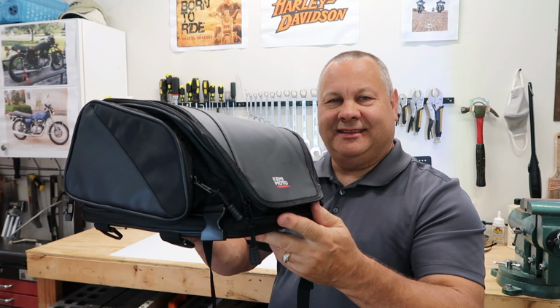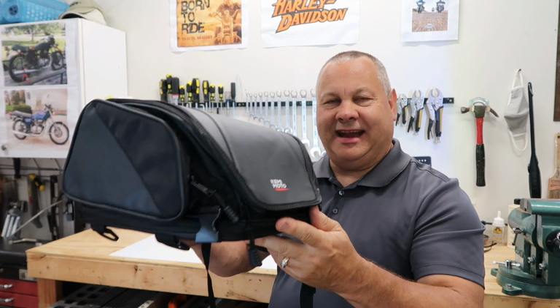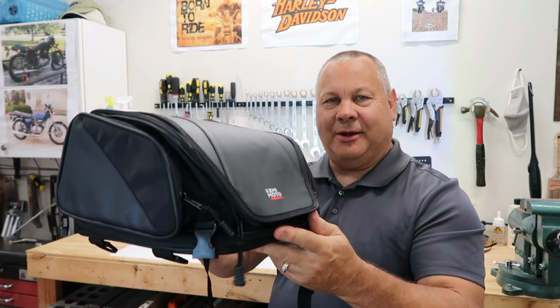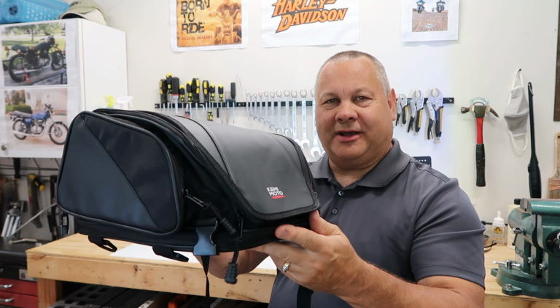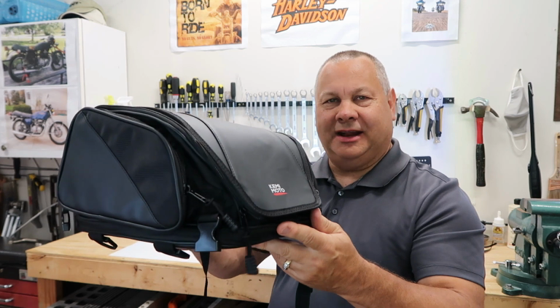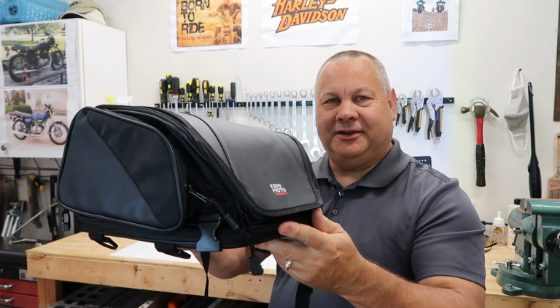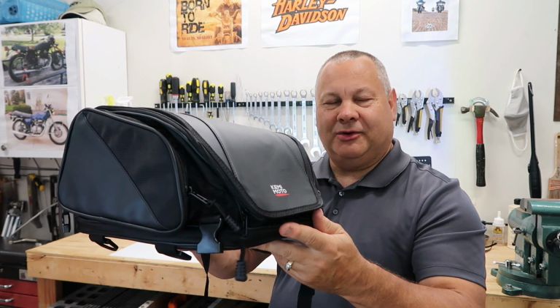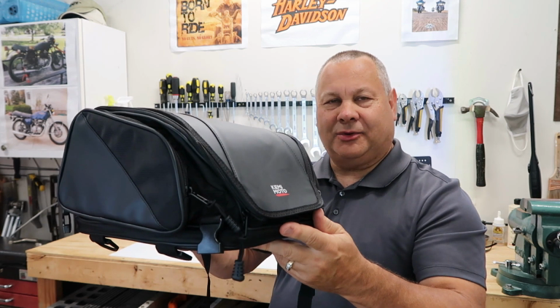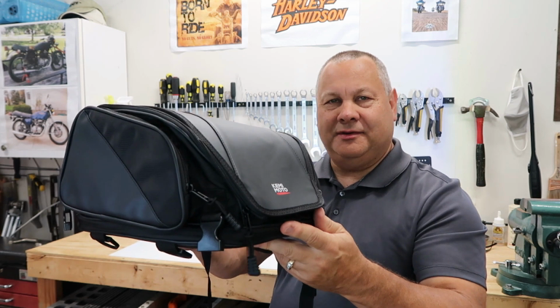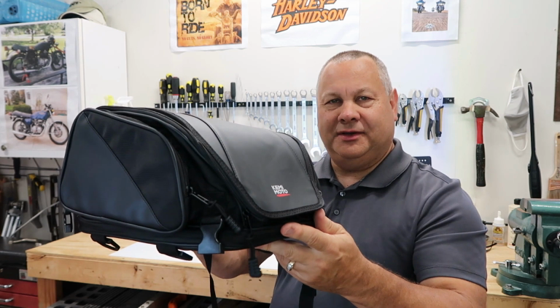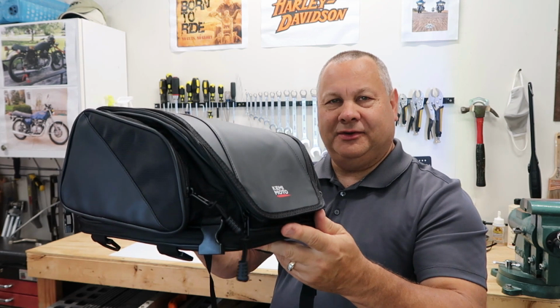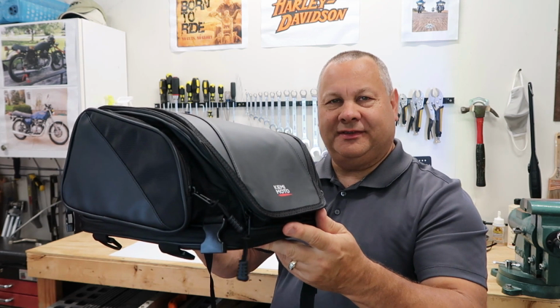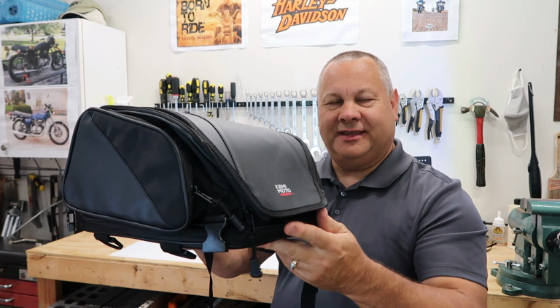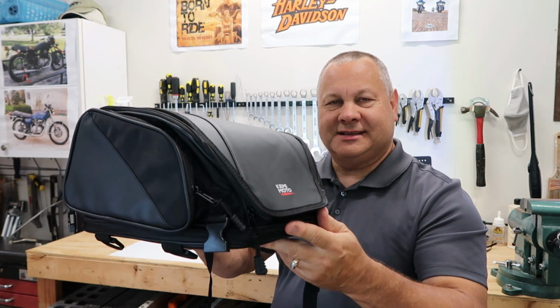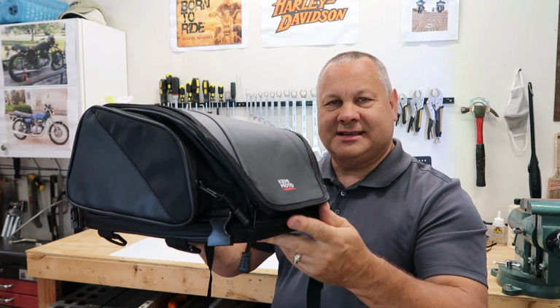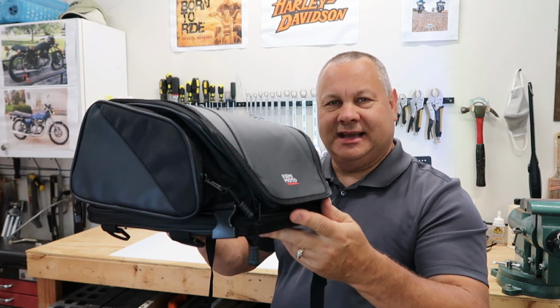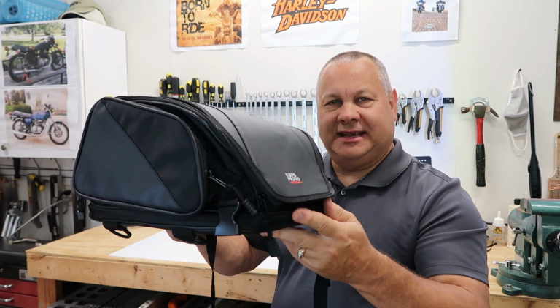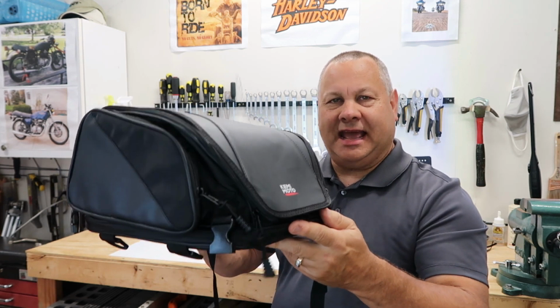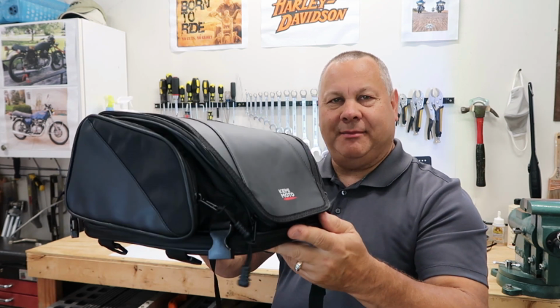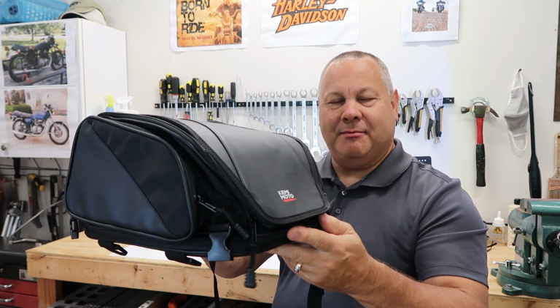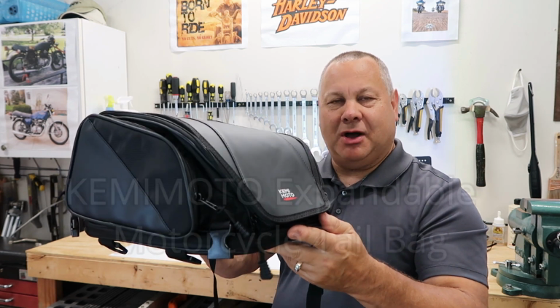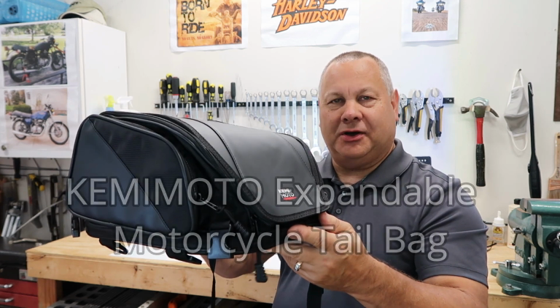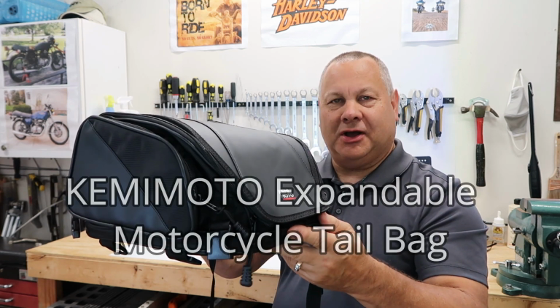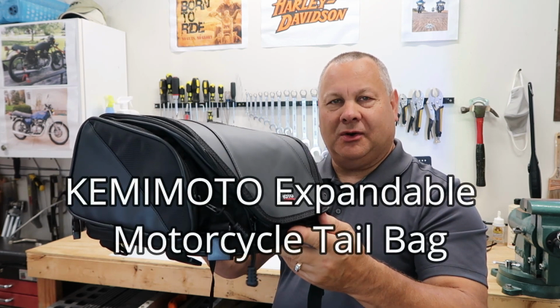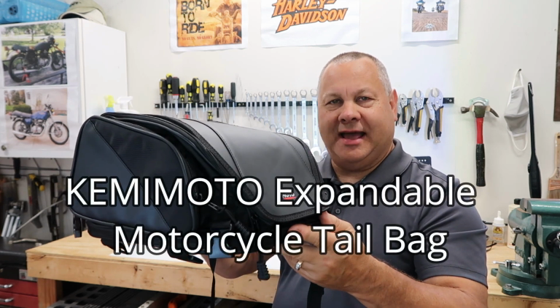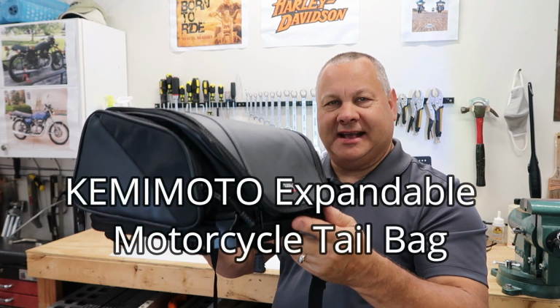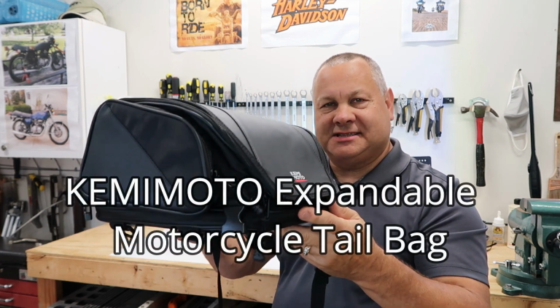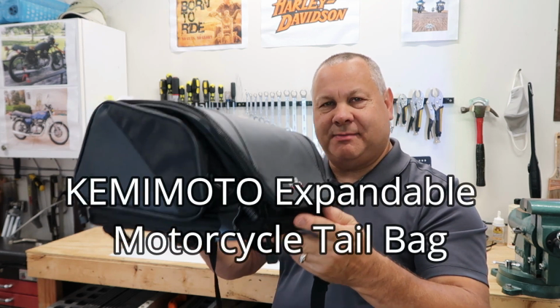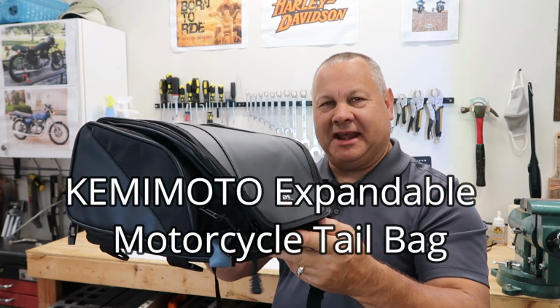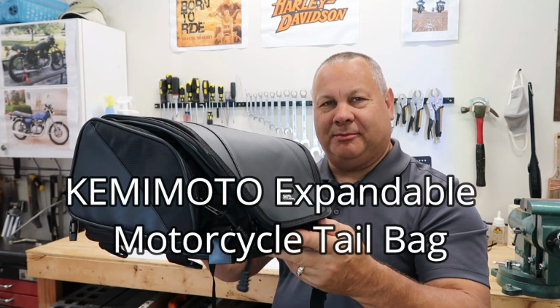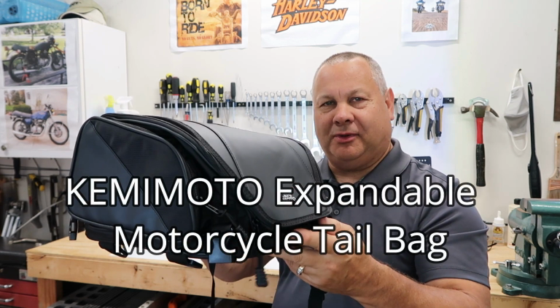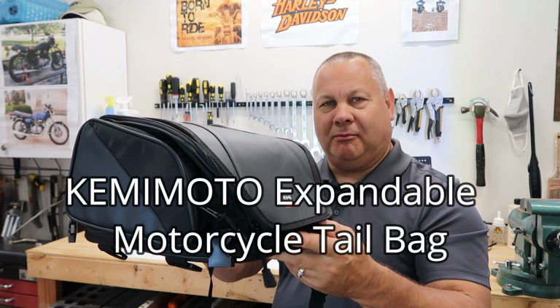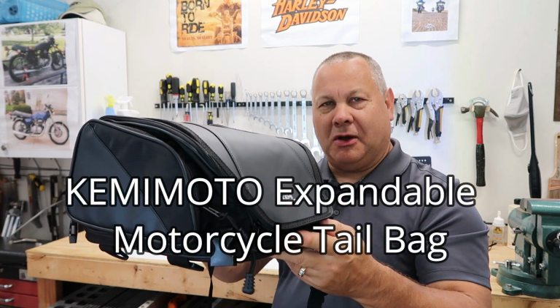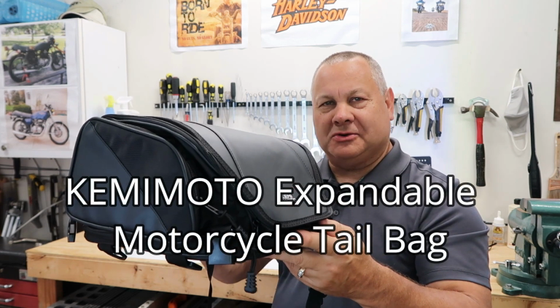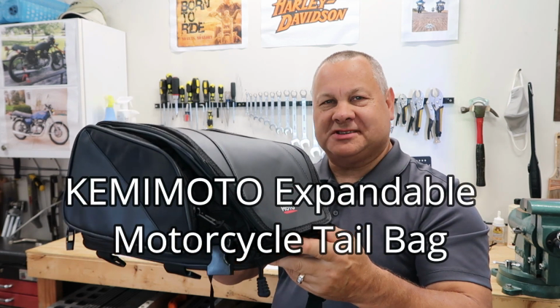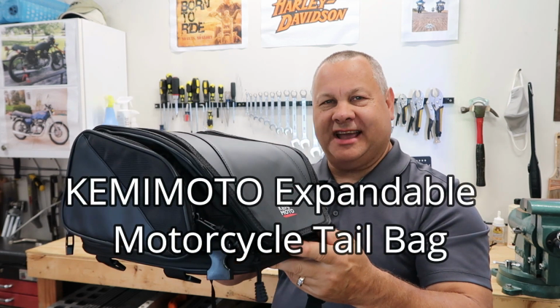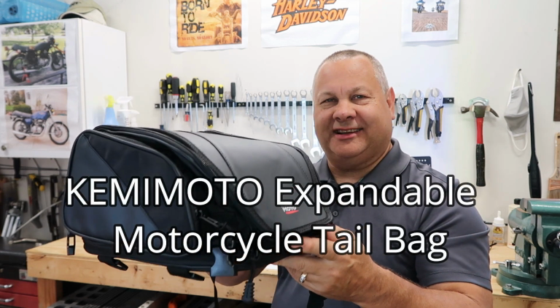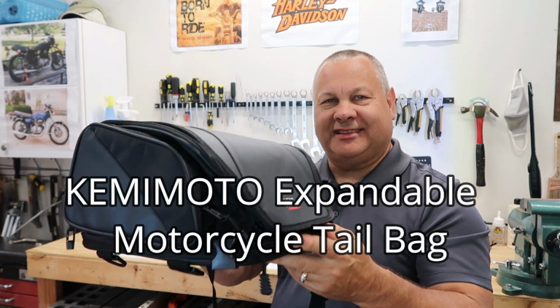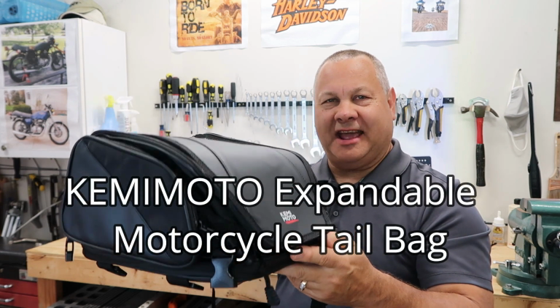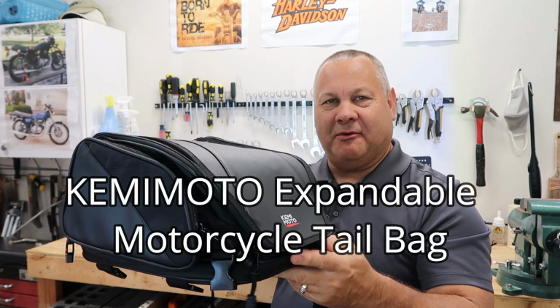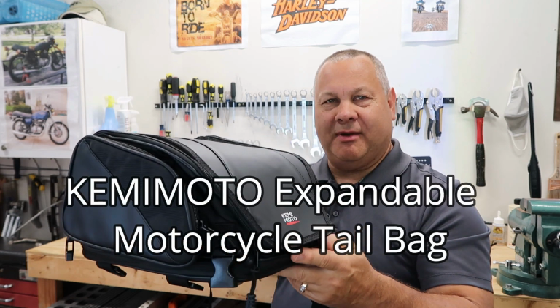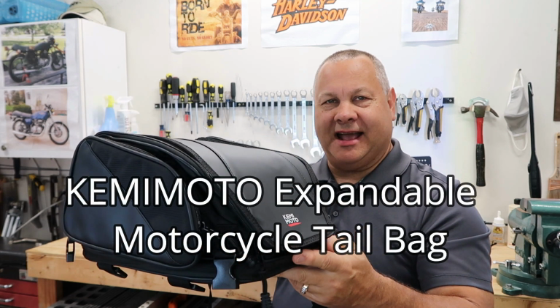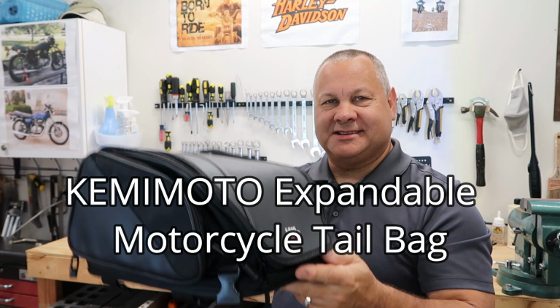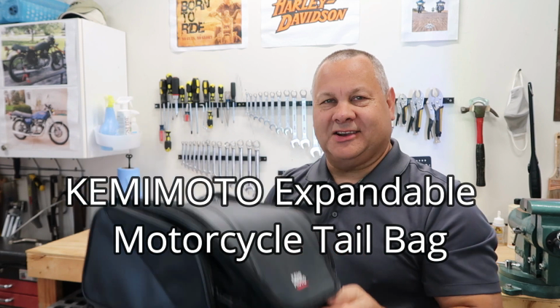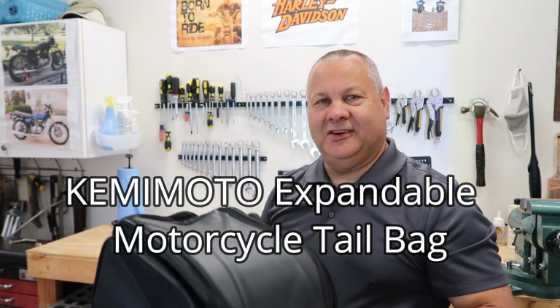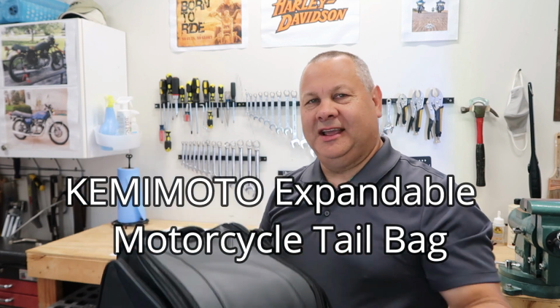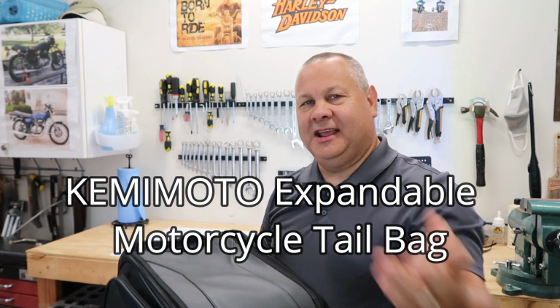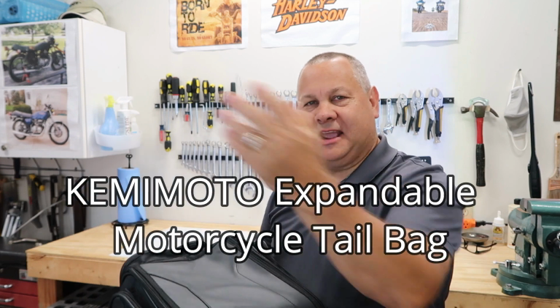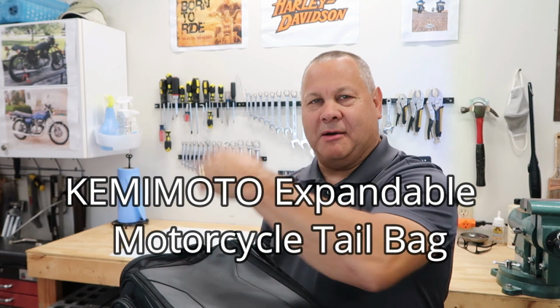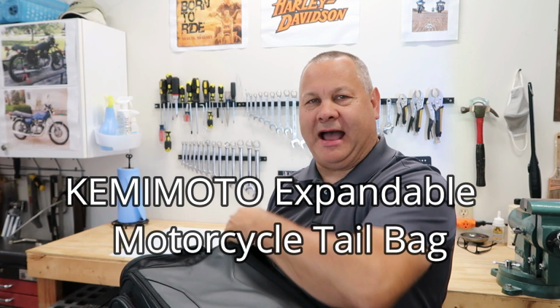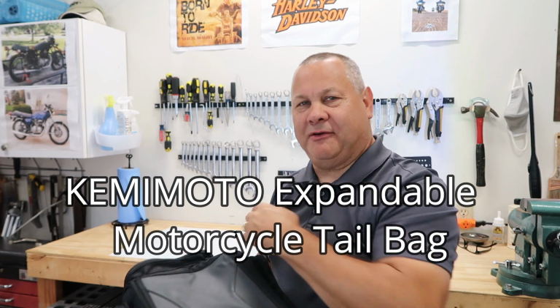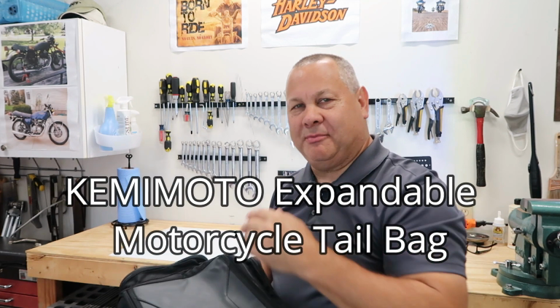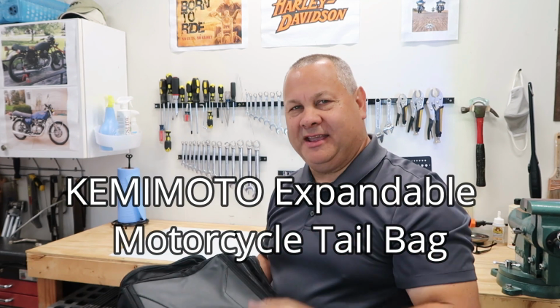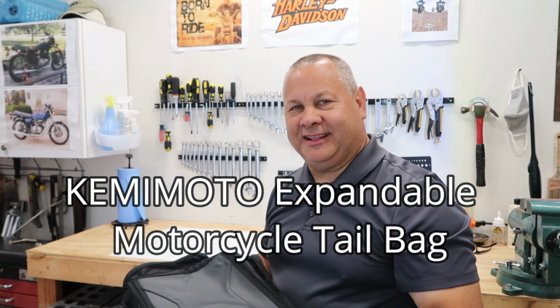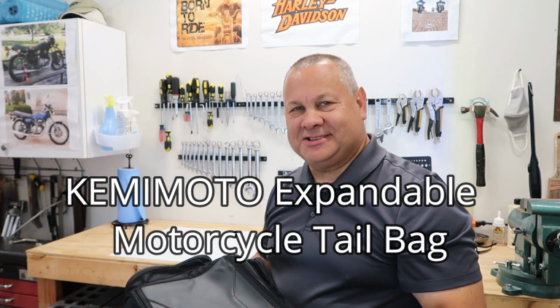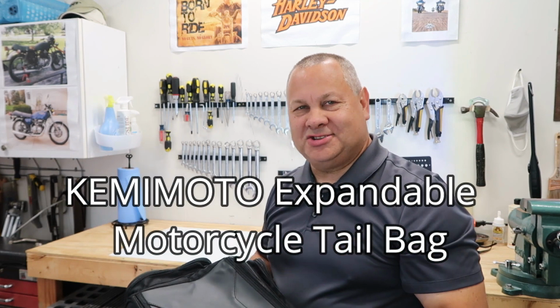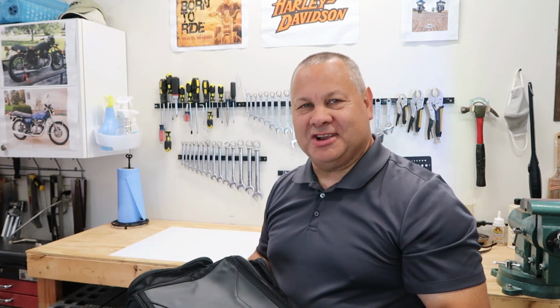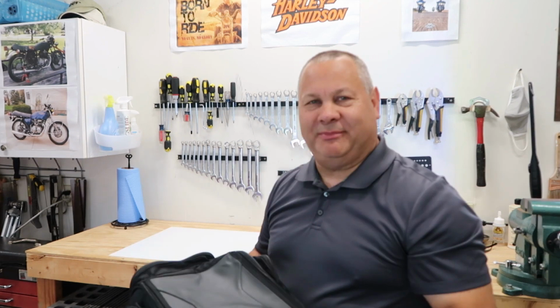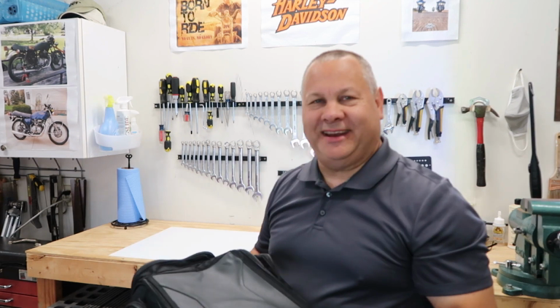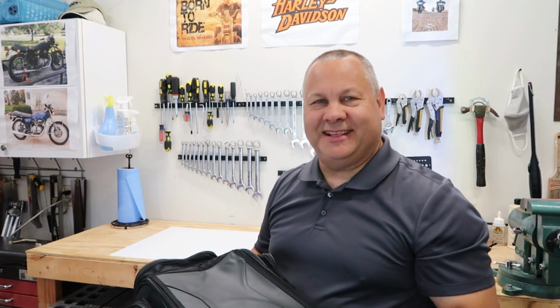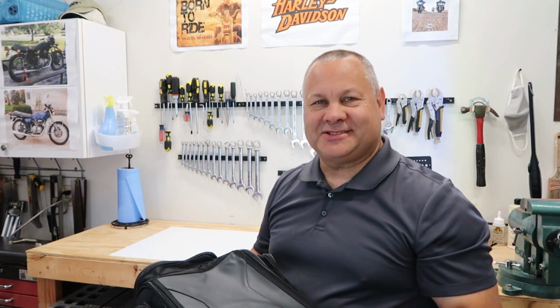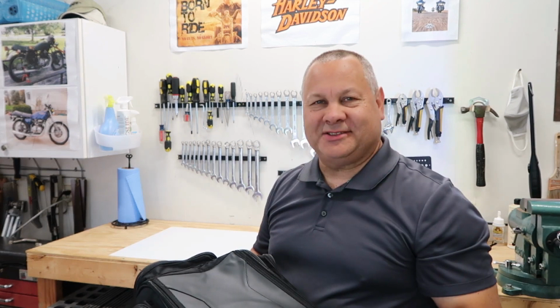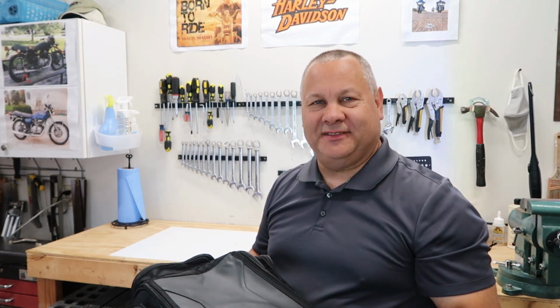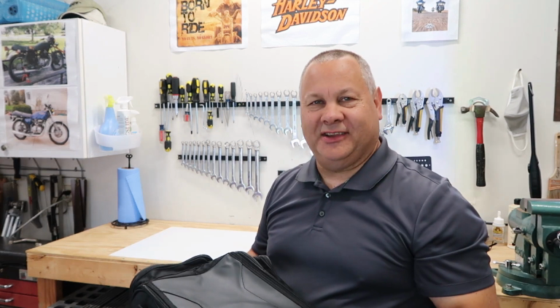Today we're going to do a review of this Kemimoto expandable motorcycle tail bag. Come on with me and let's jump into this review.